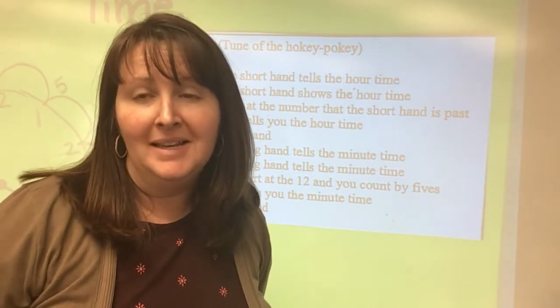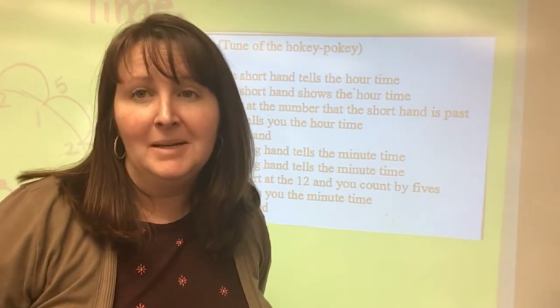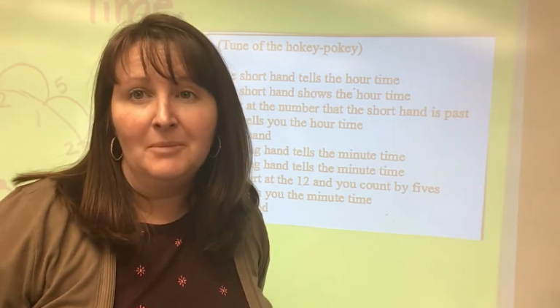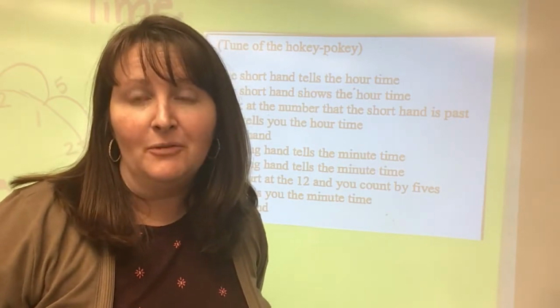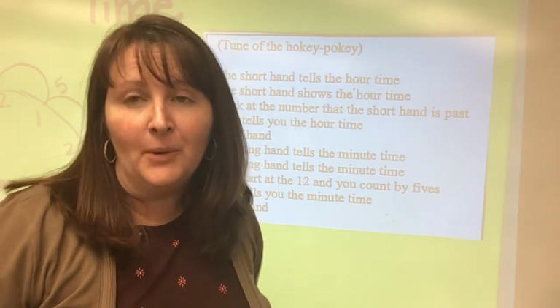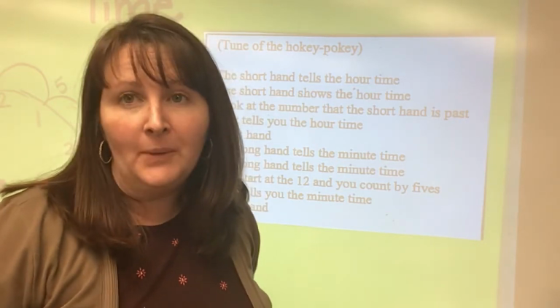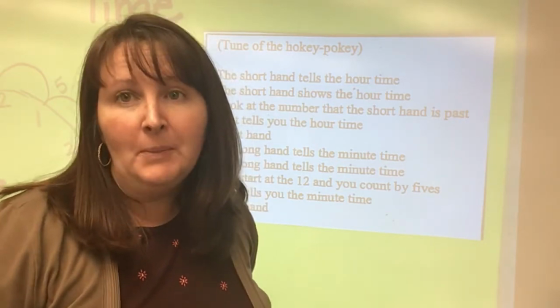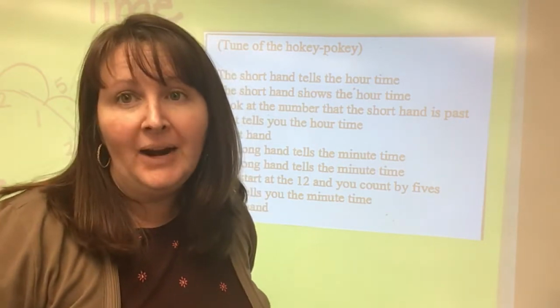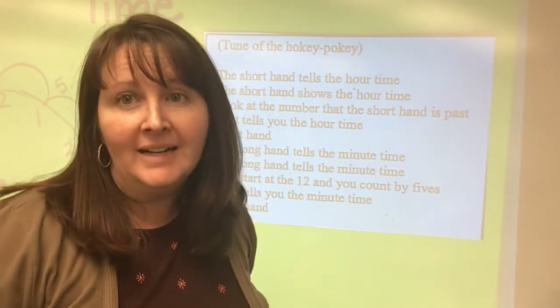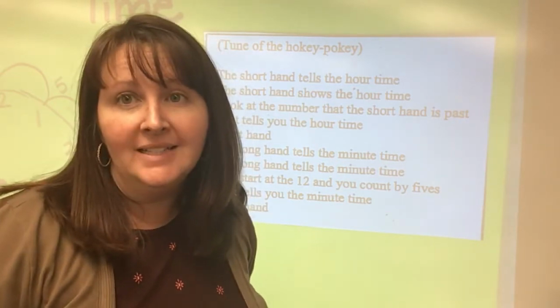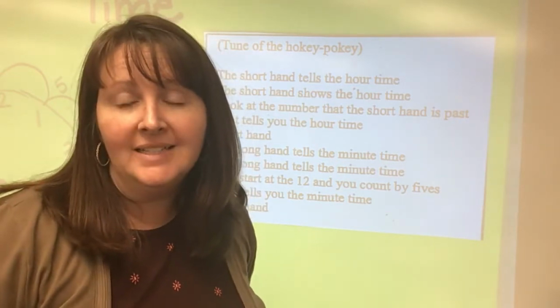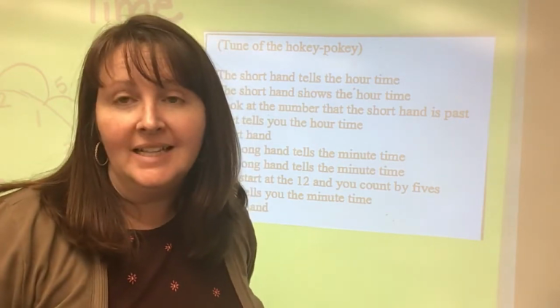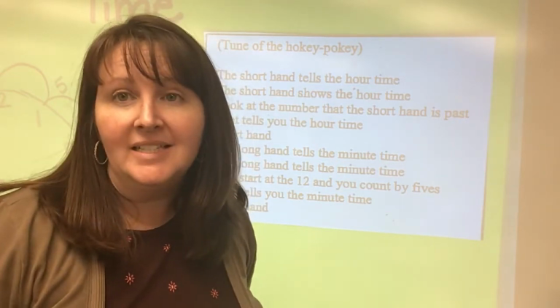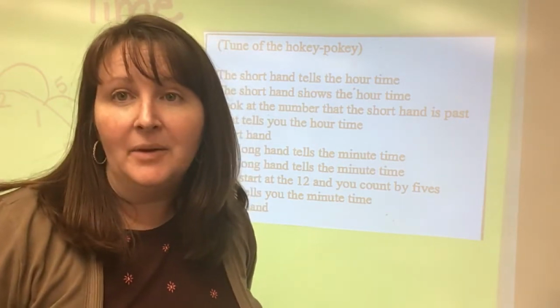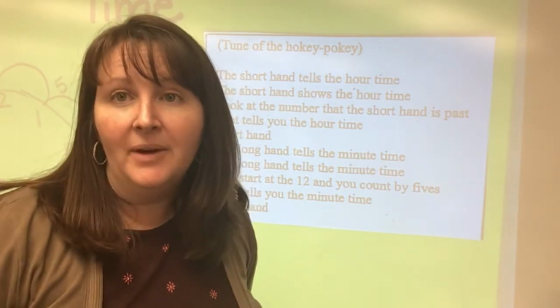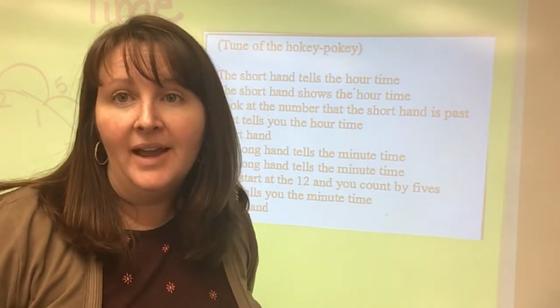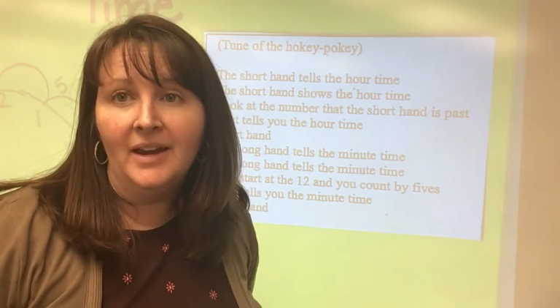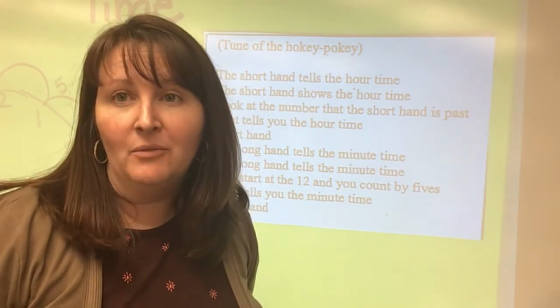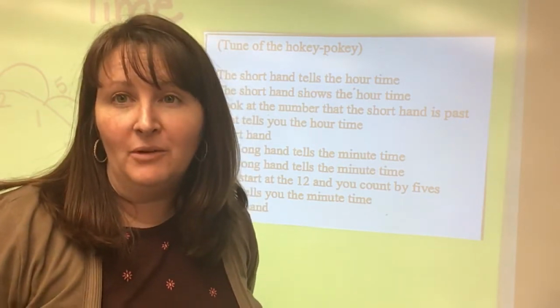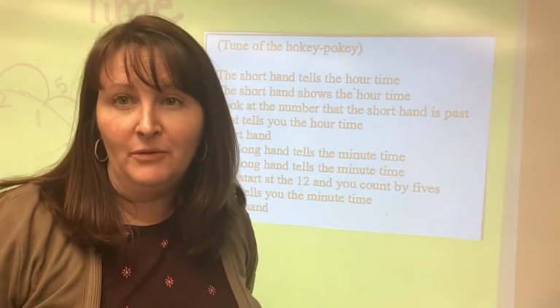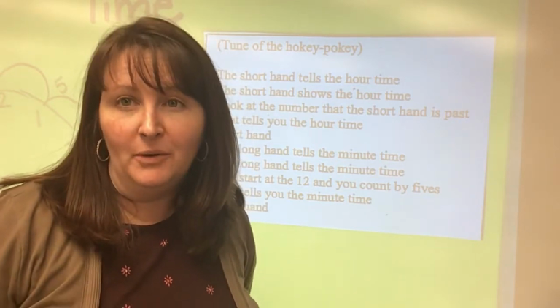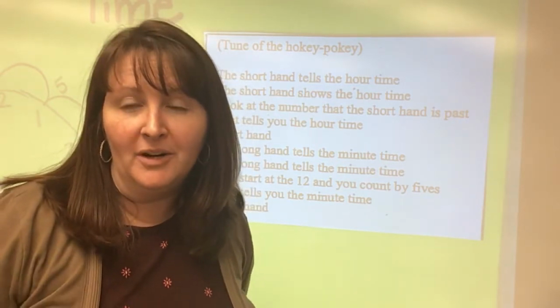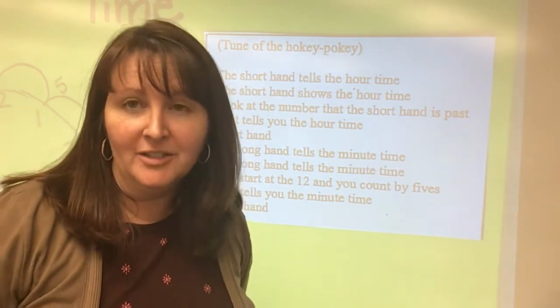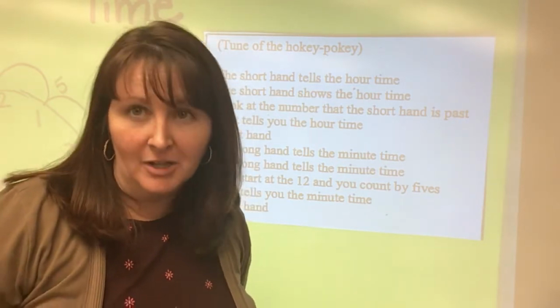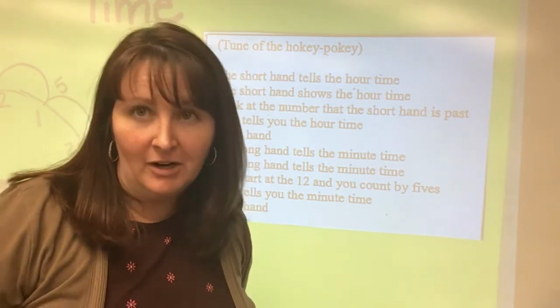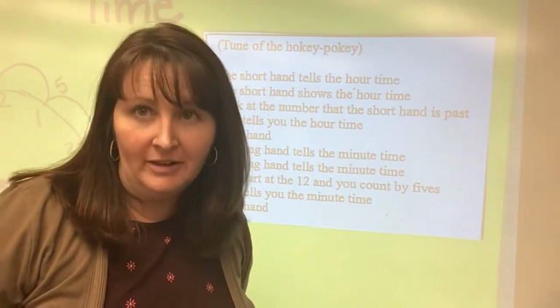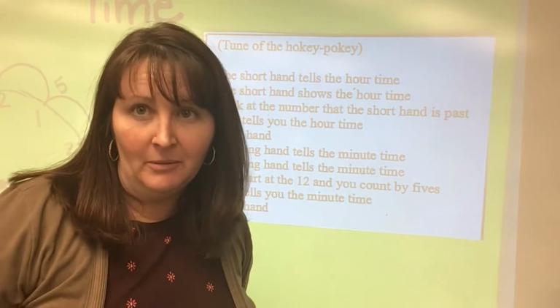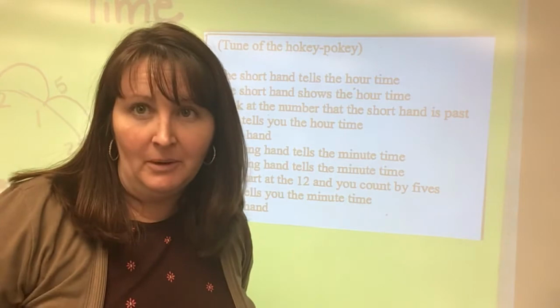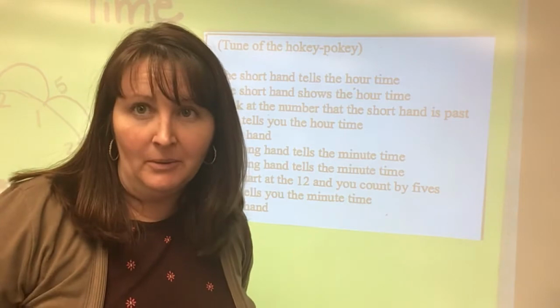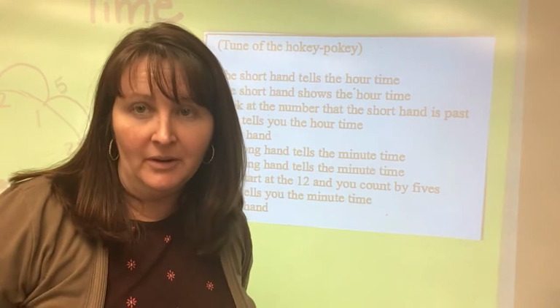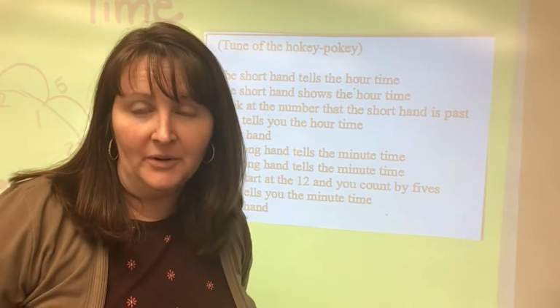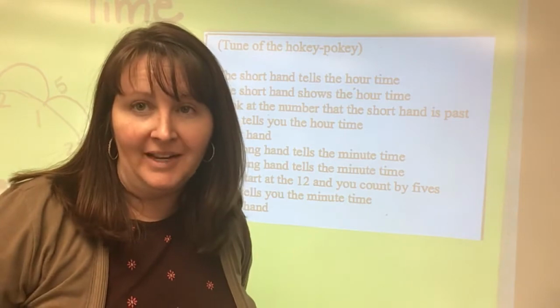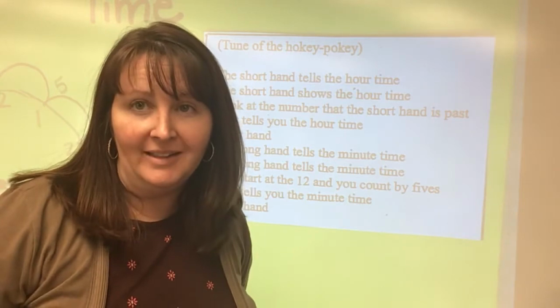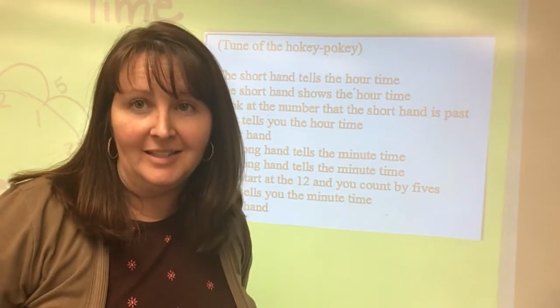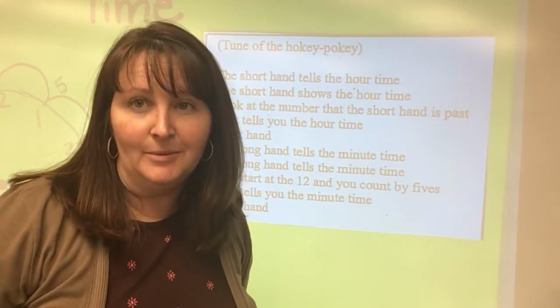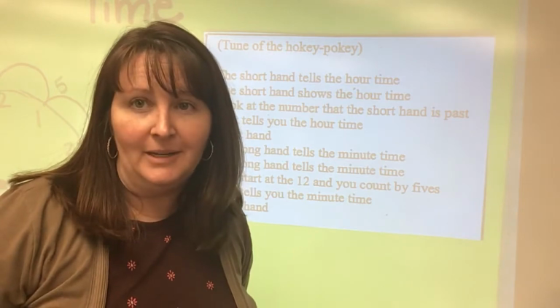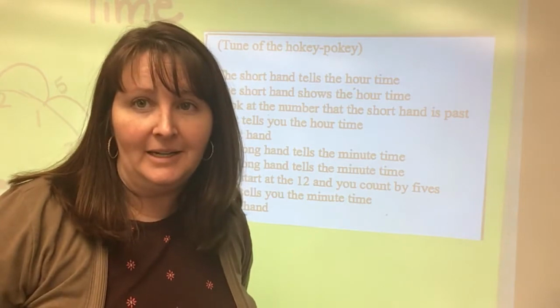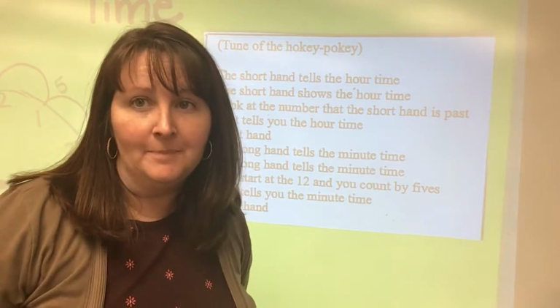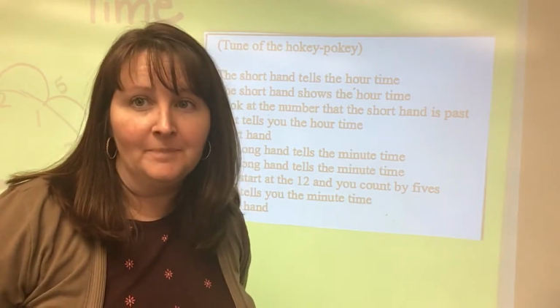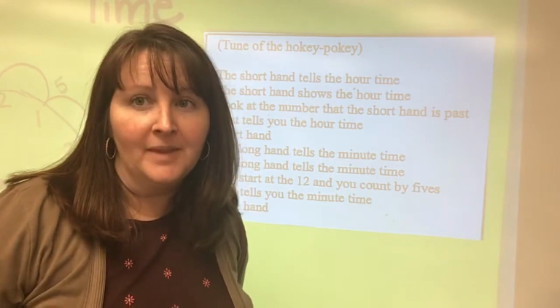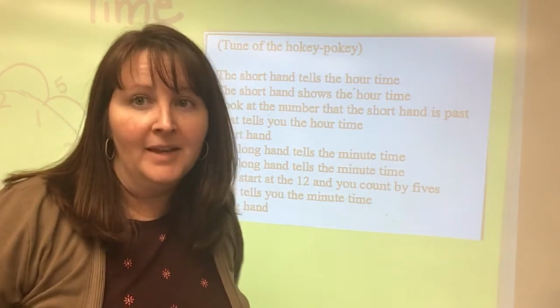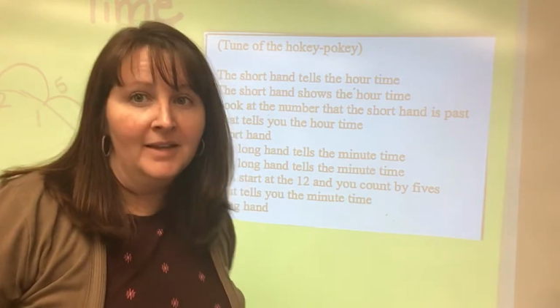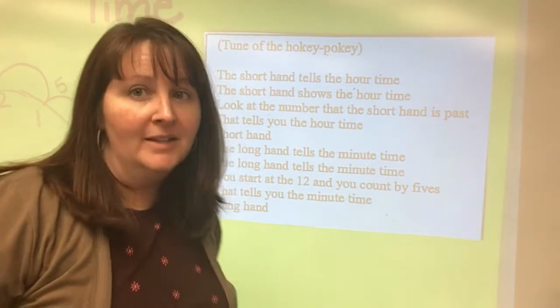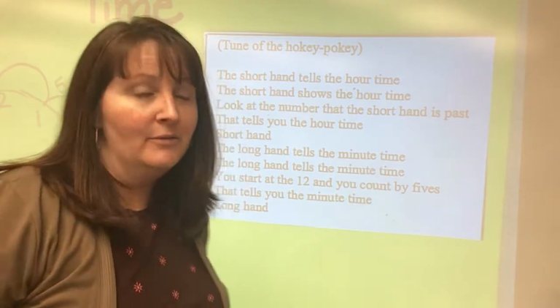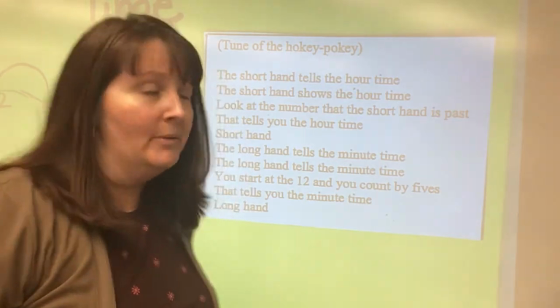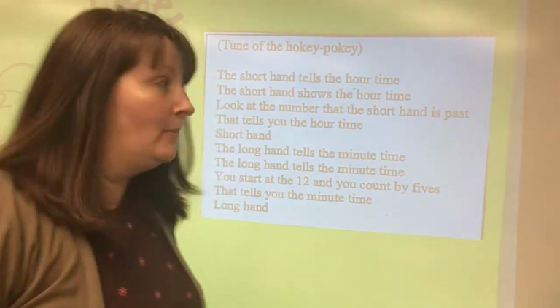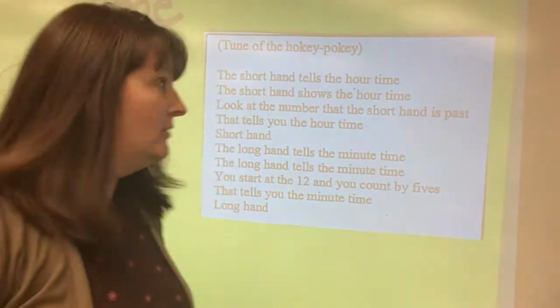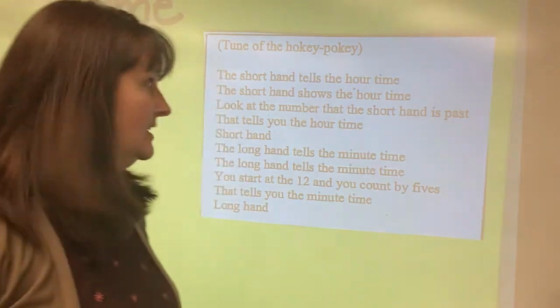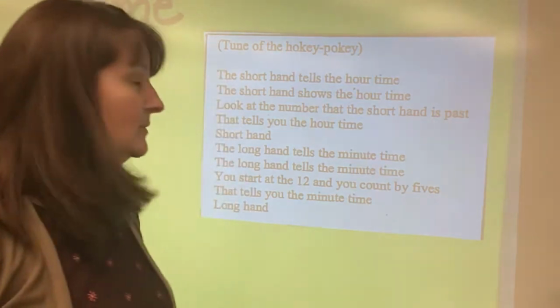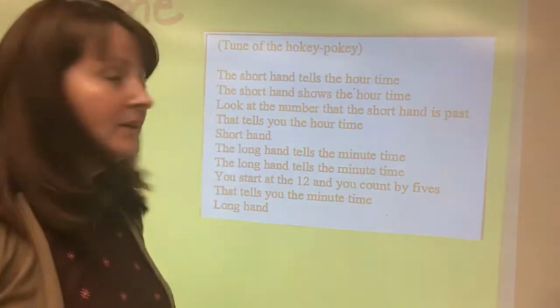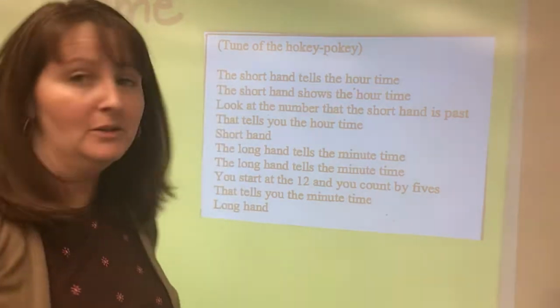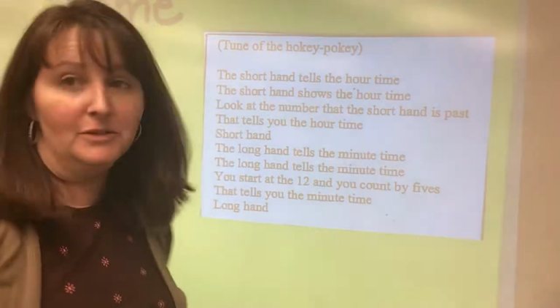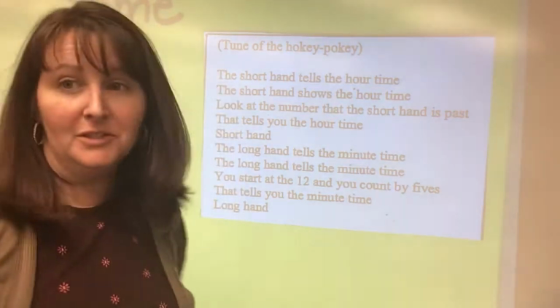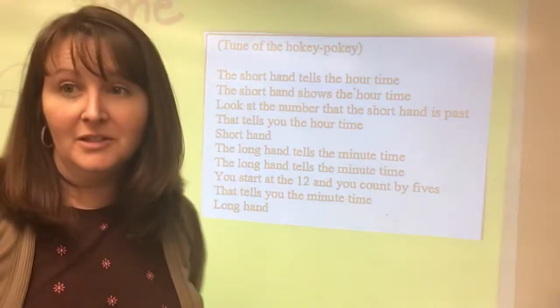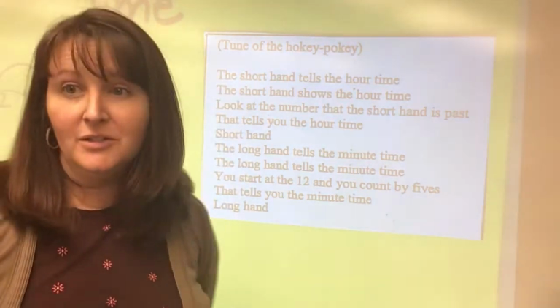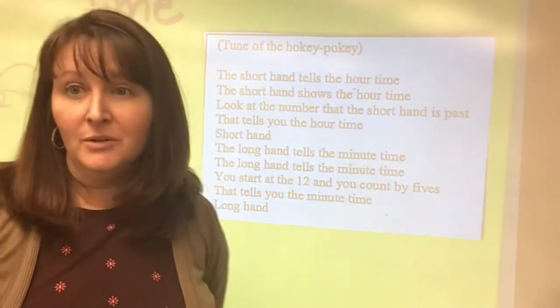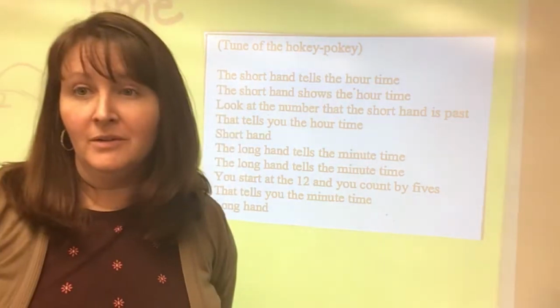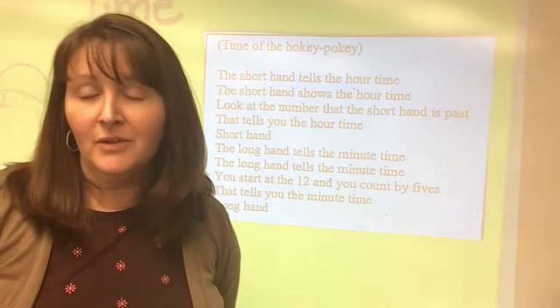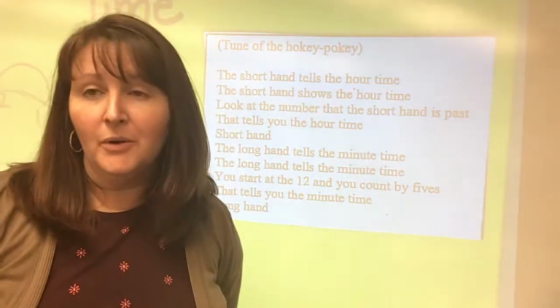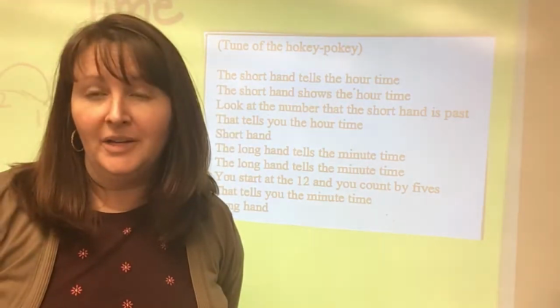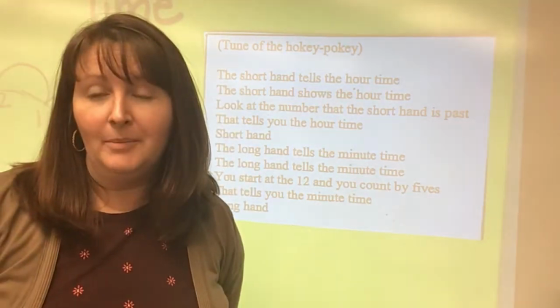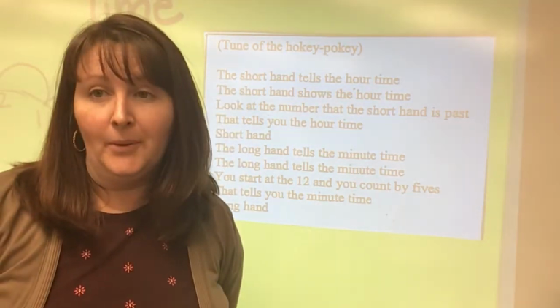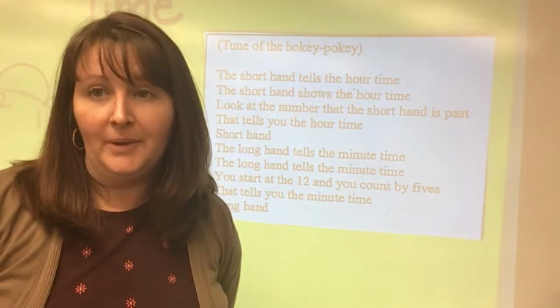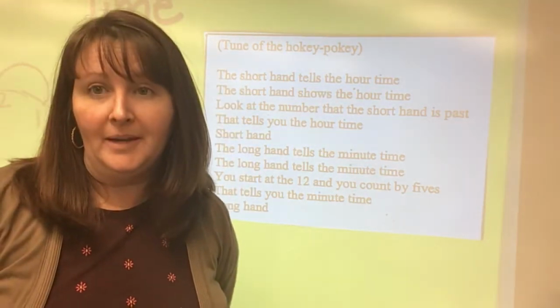Before we practice, let's go ahead and review our song that we were learning this week. Remember, this one goes to the tune of the Hokey Pokey.